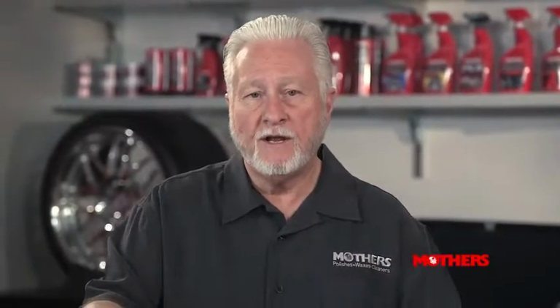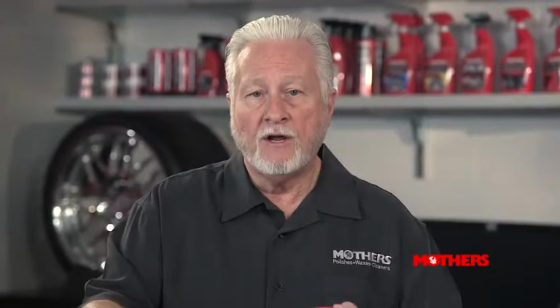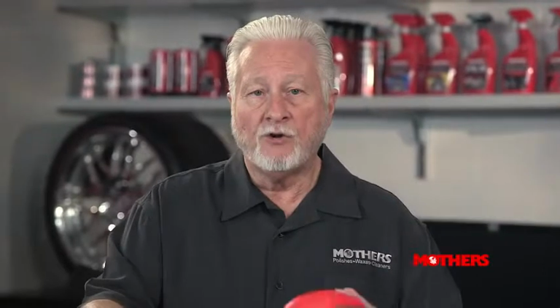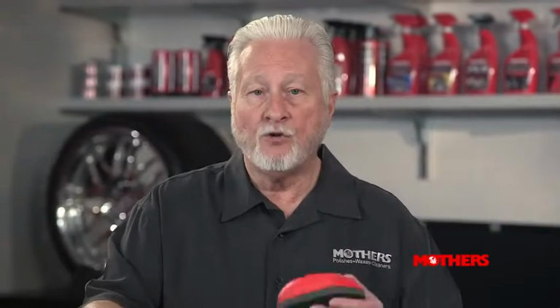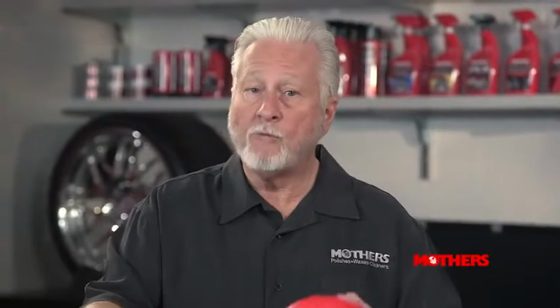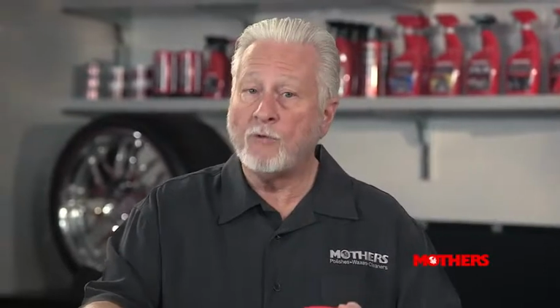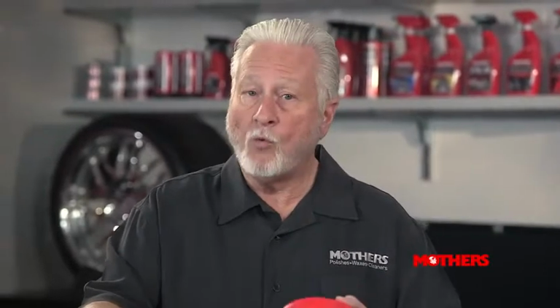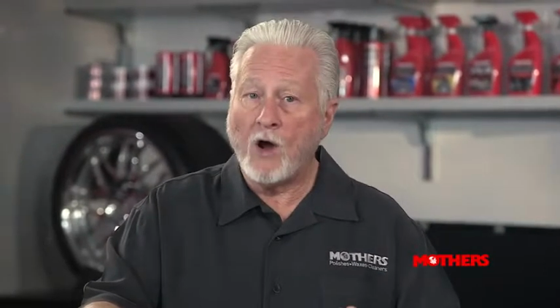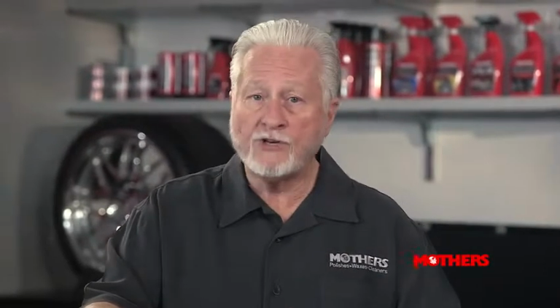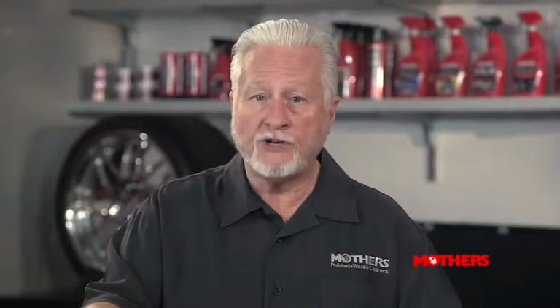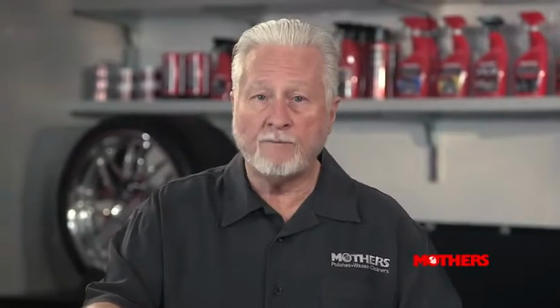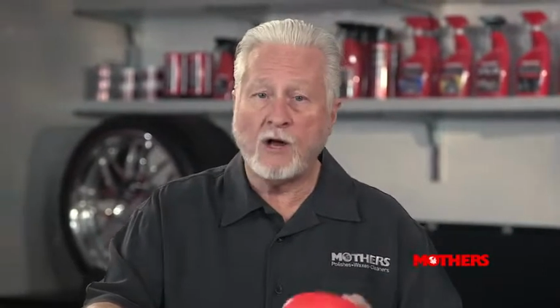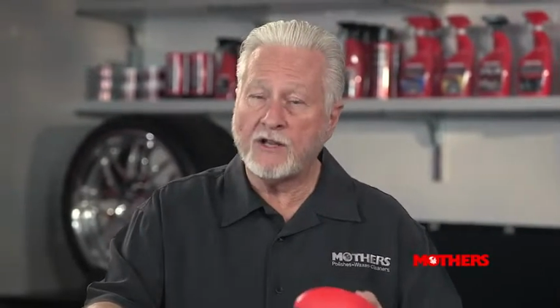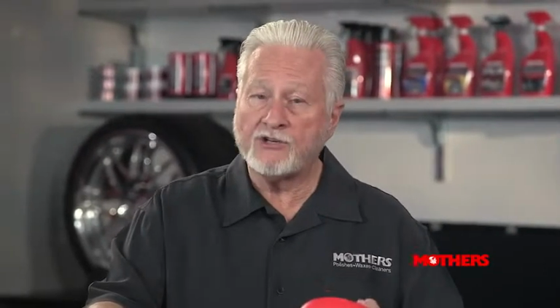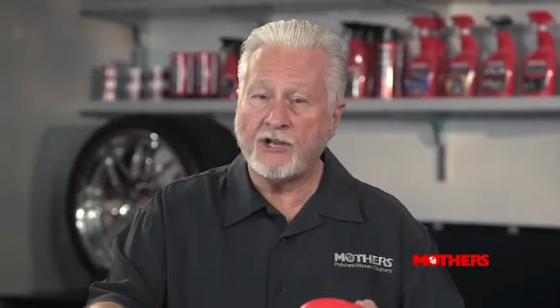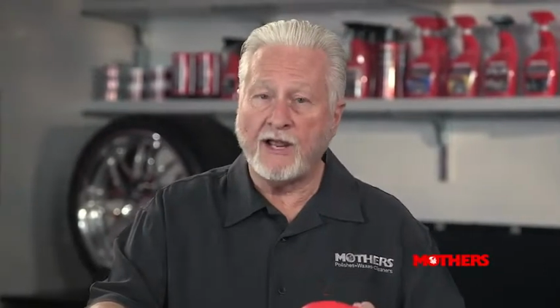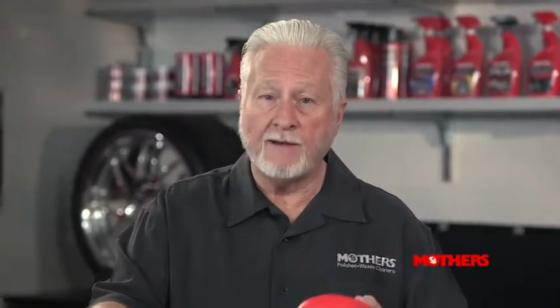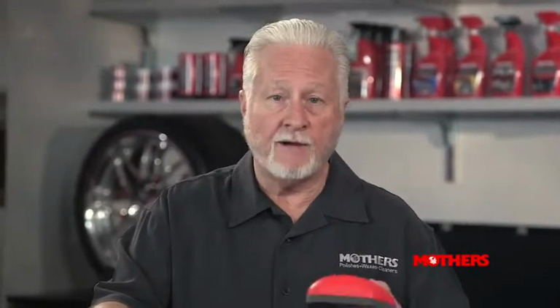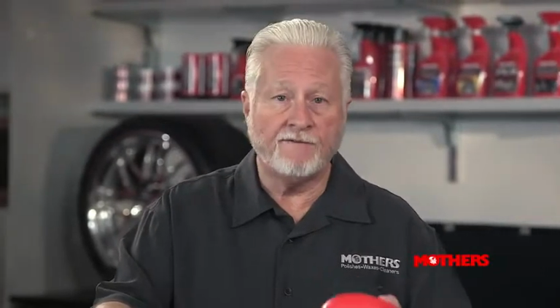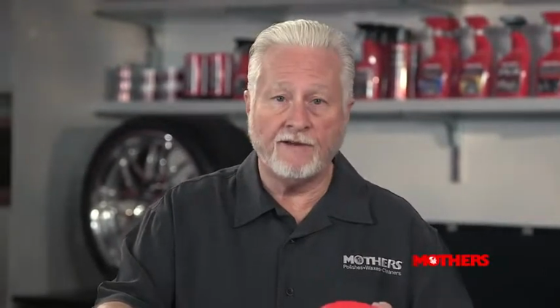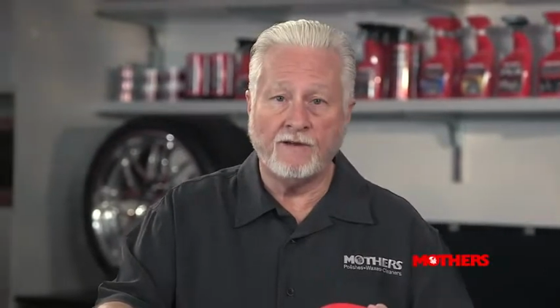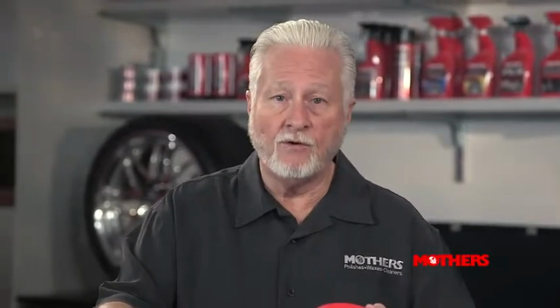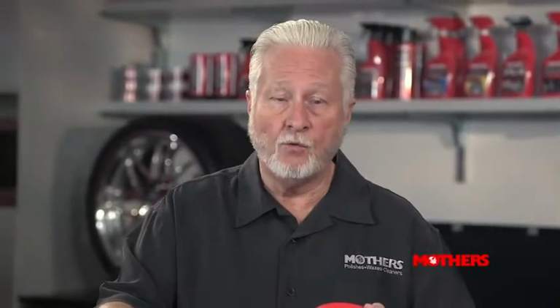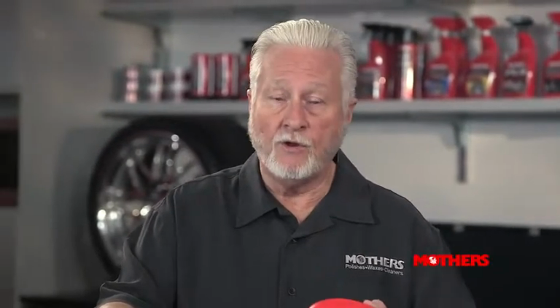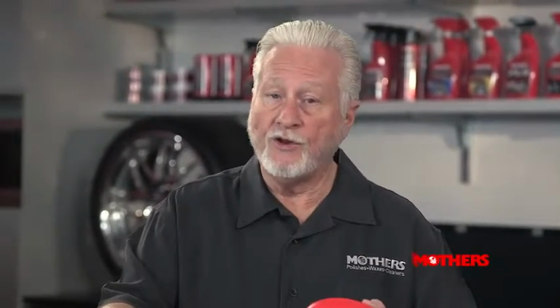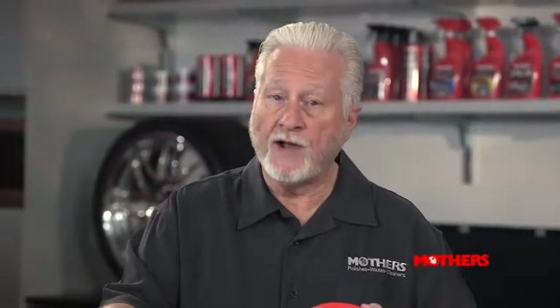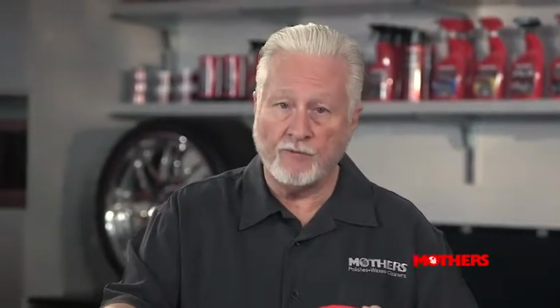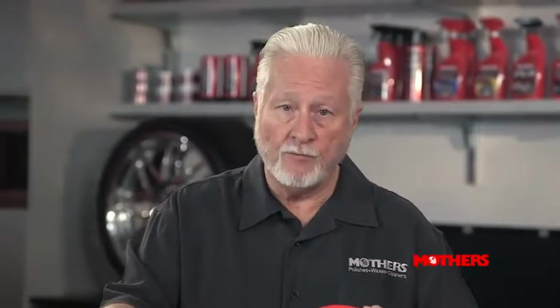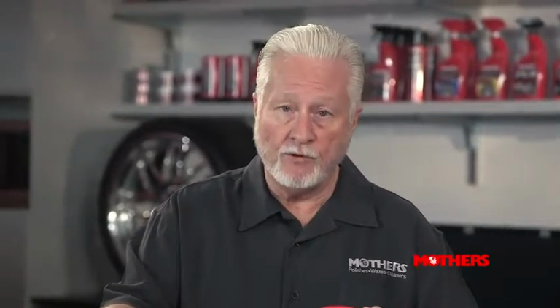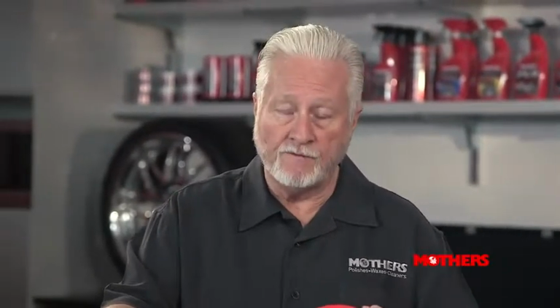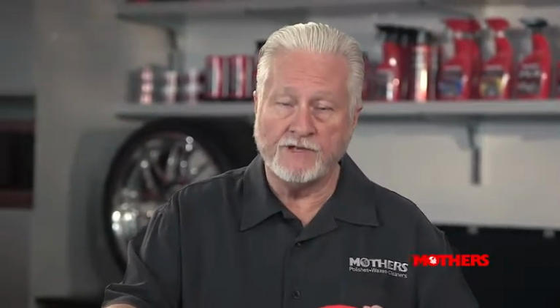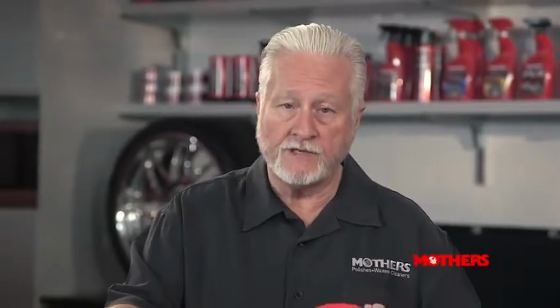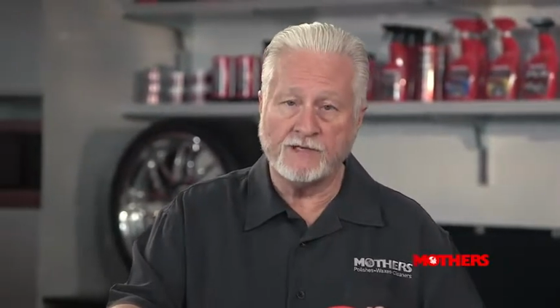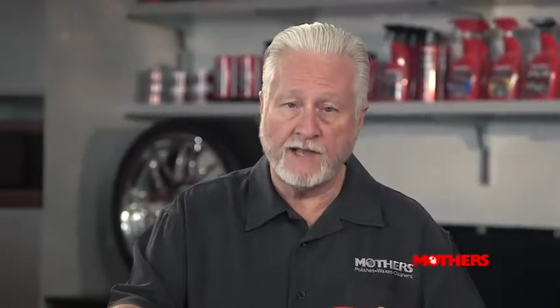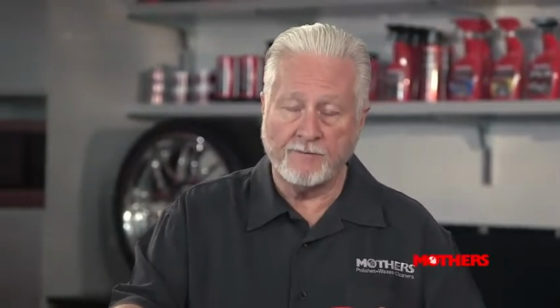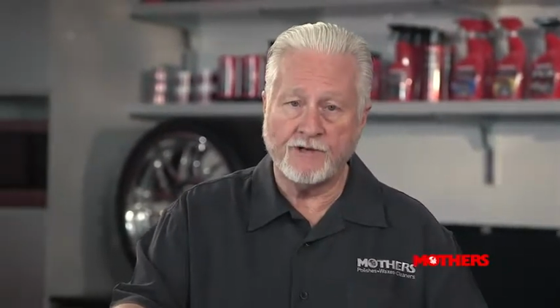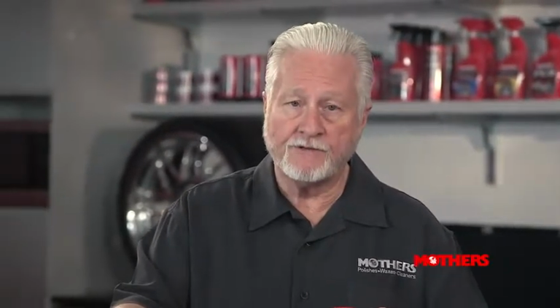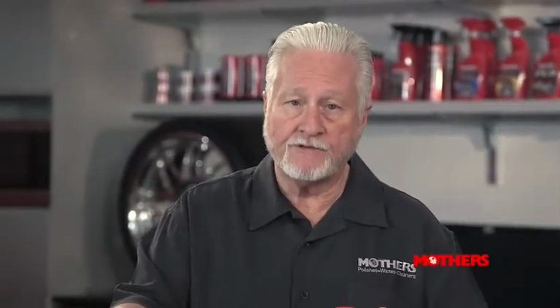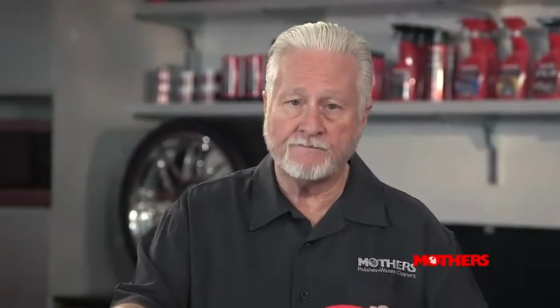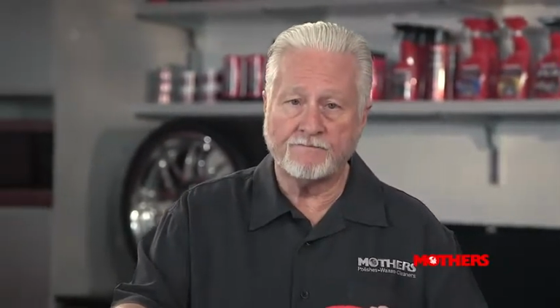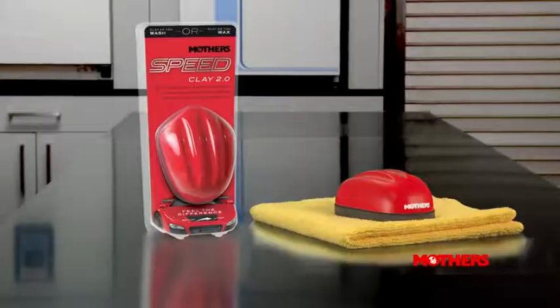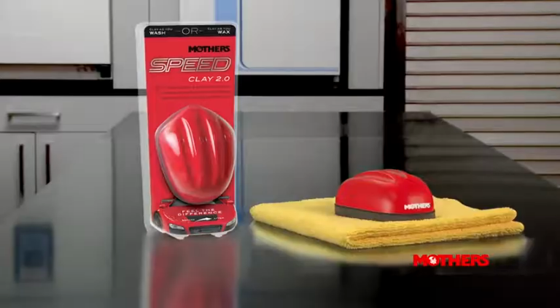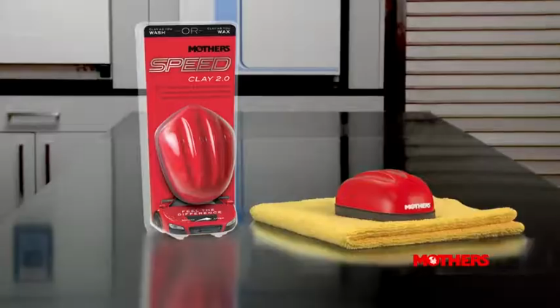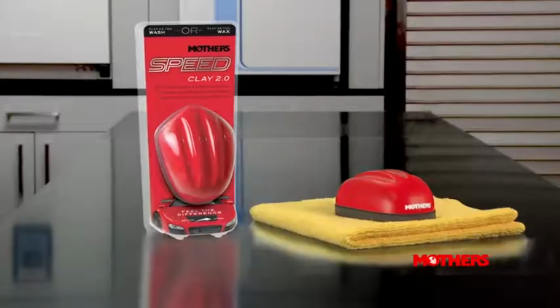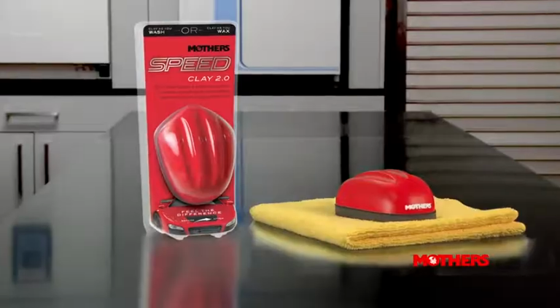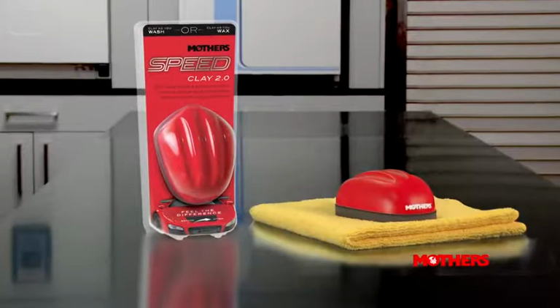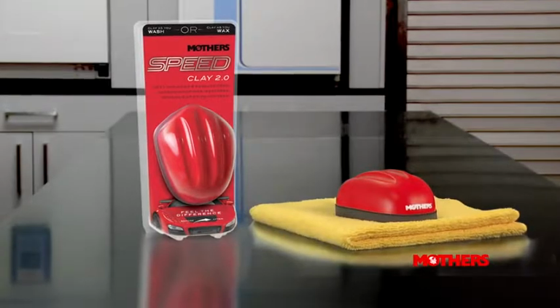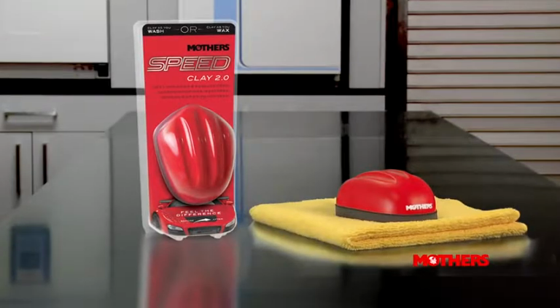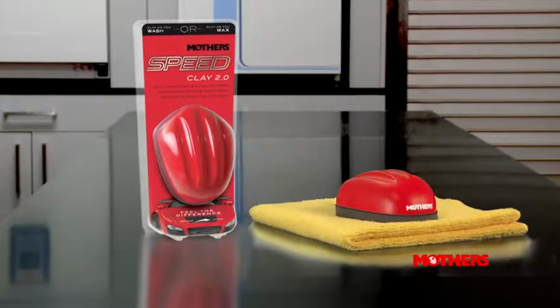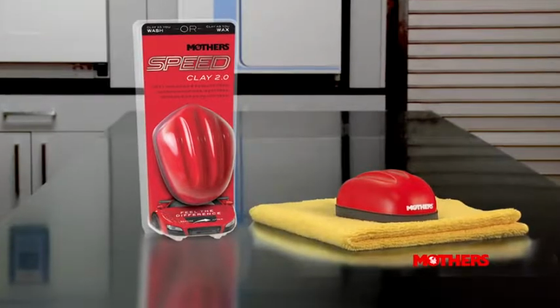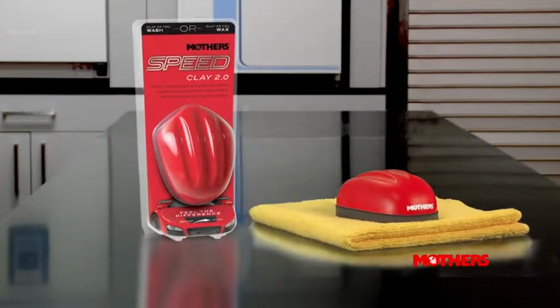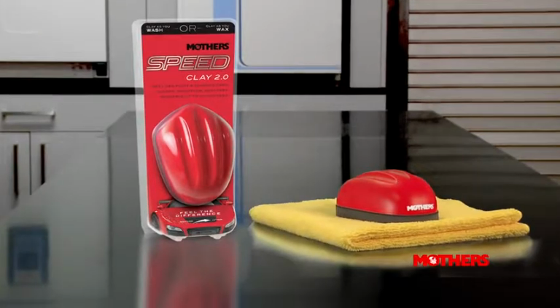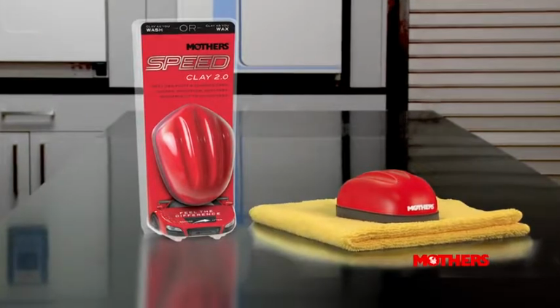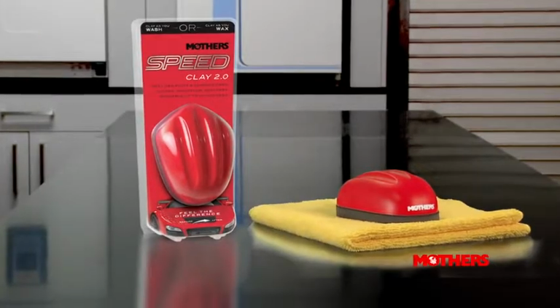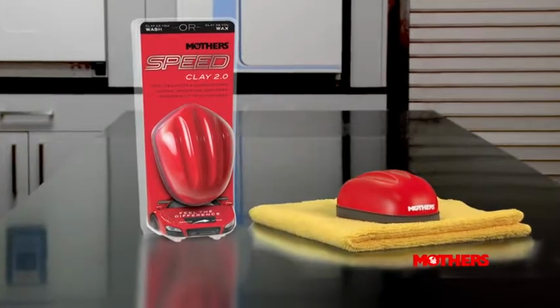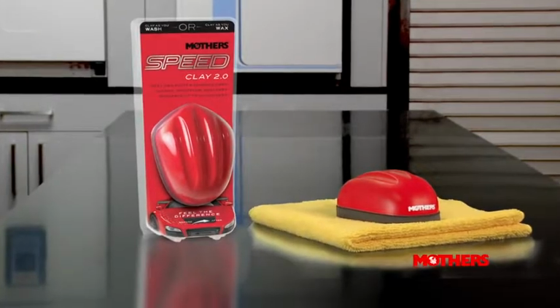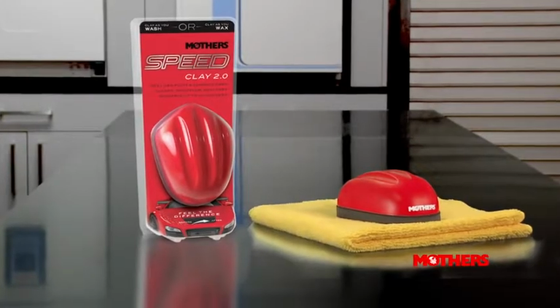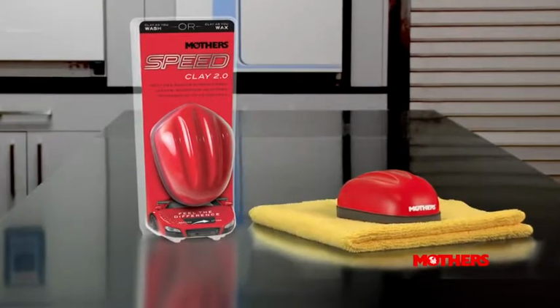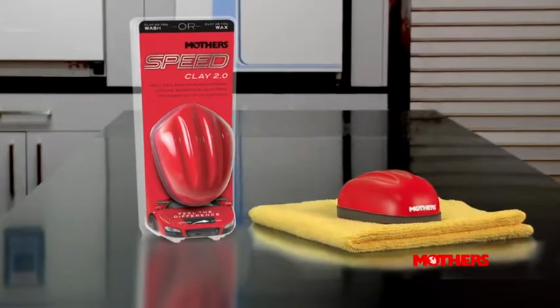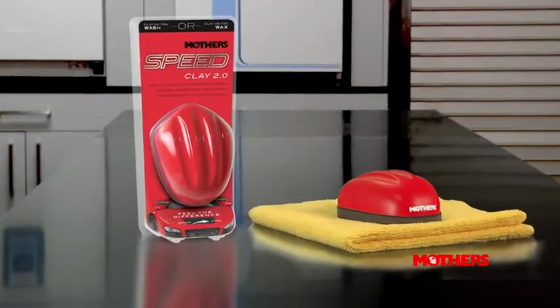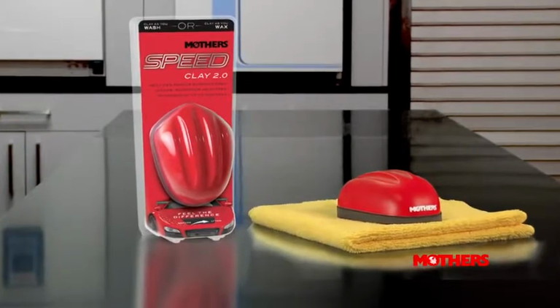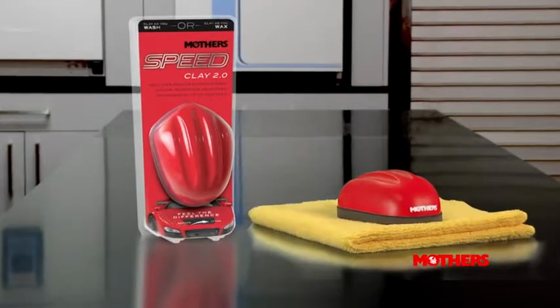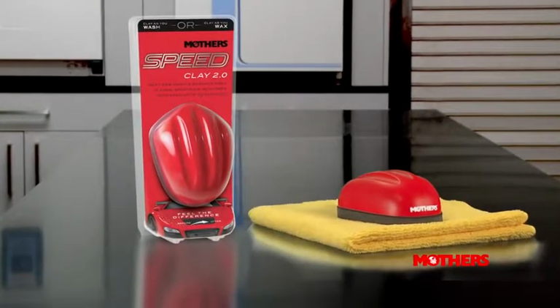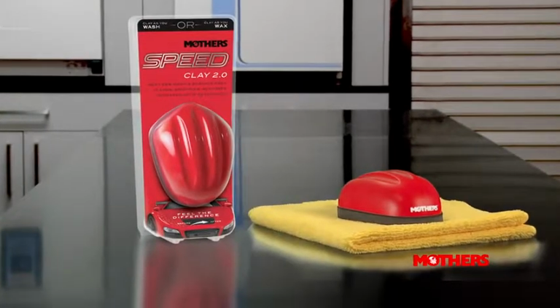Normal washing, polishing, and buffing will not remove these contaminants. But Mothers Speedclay 2.0 will.